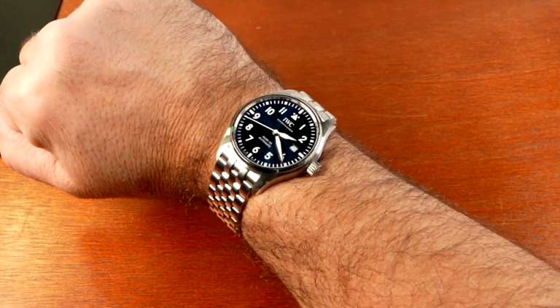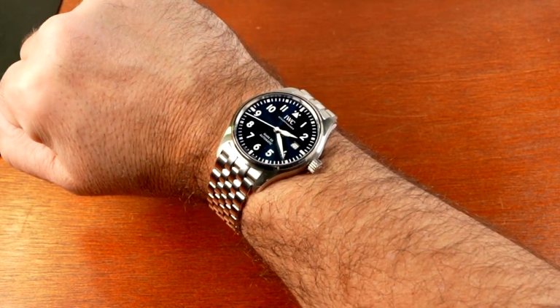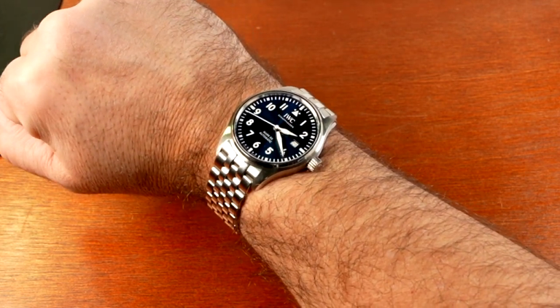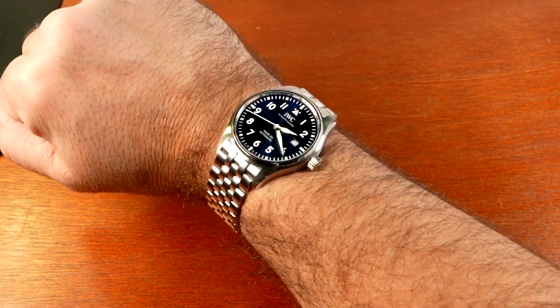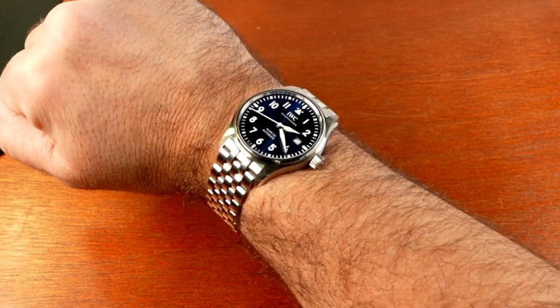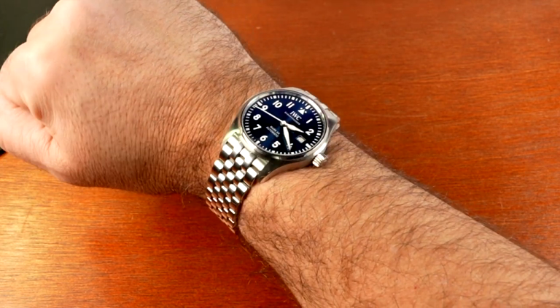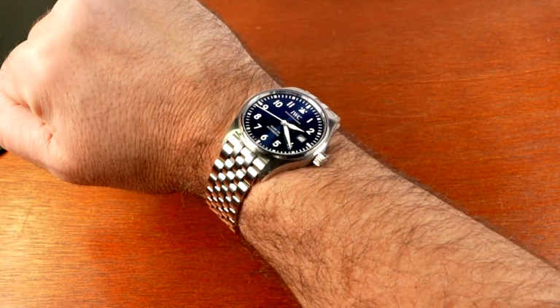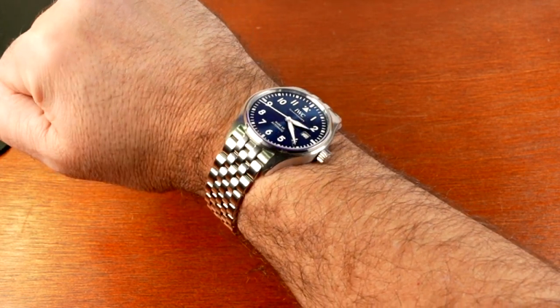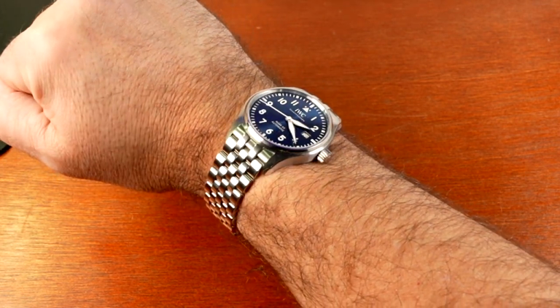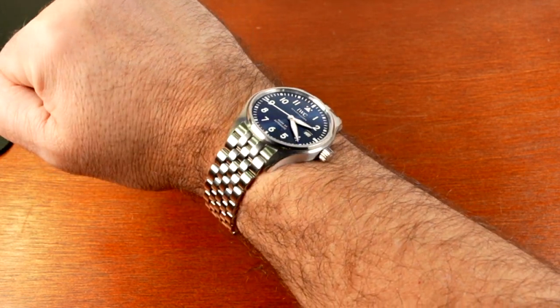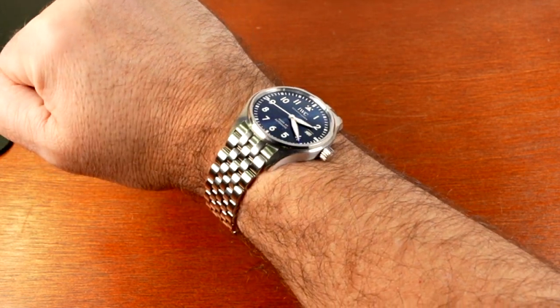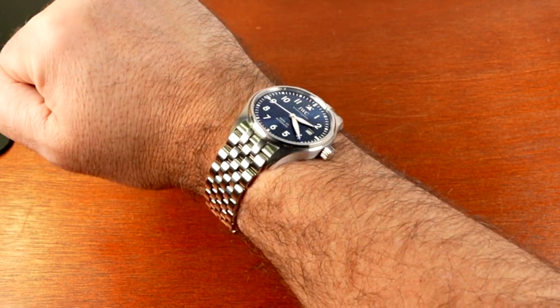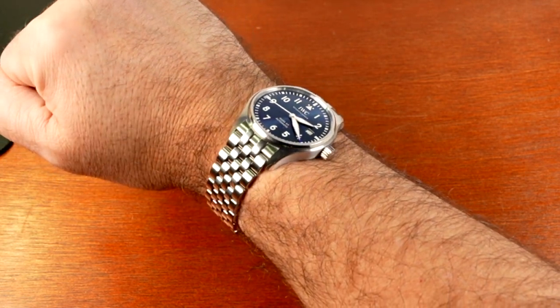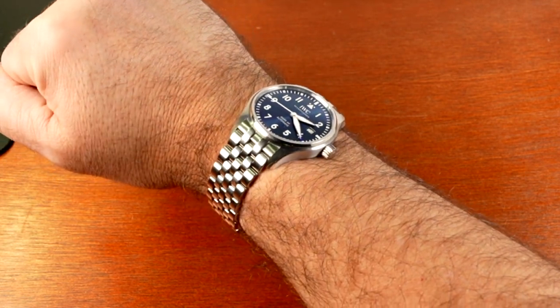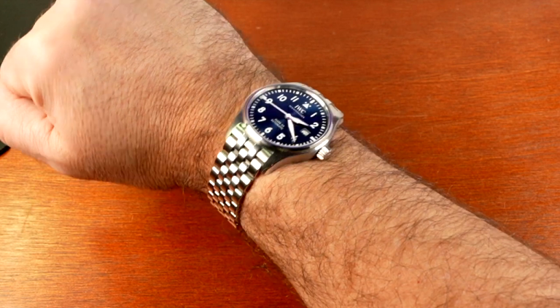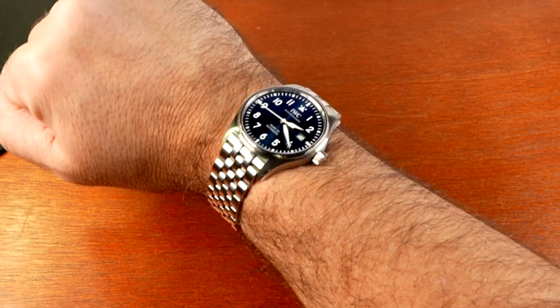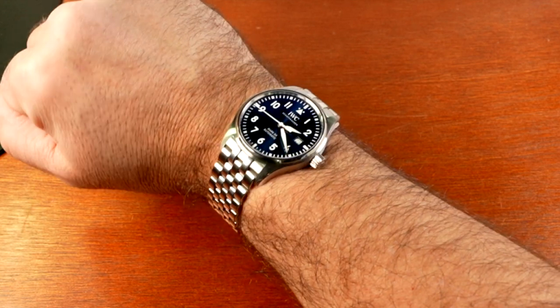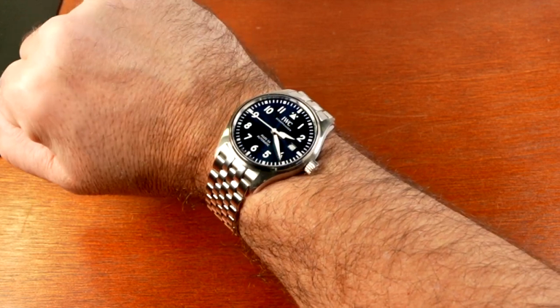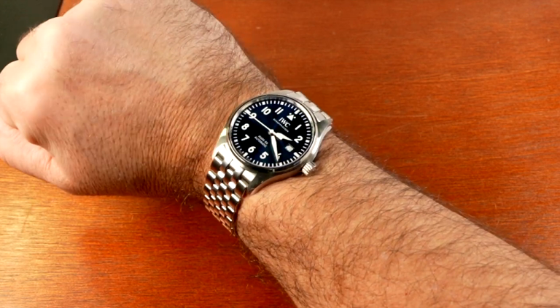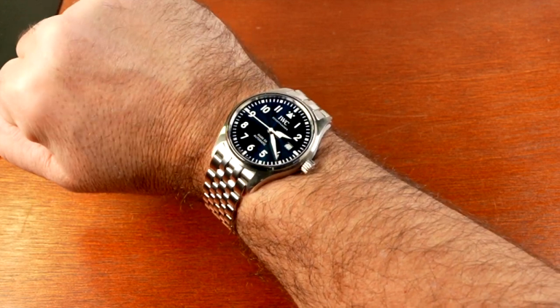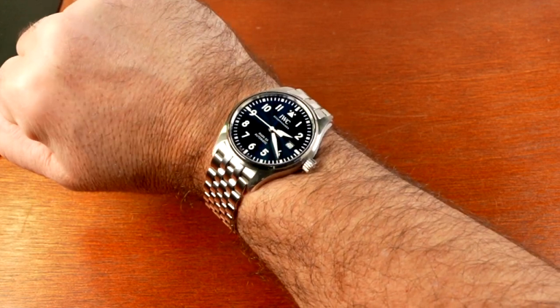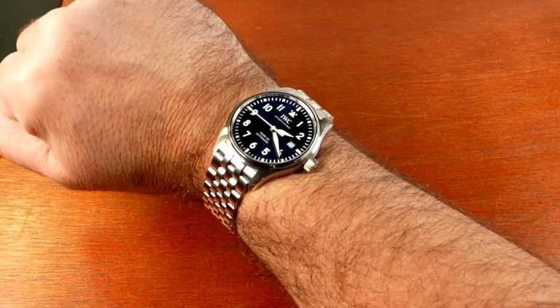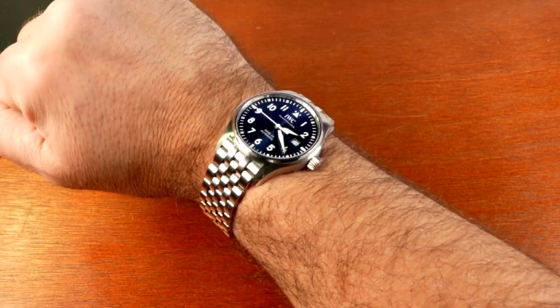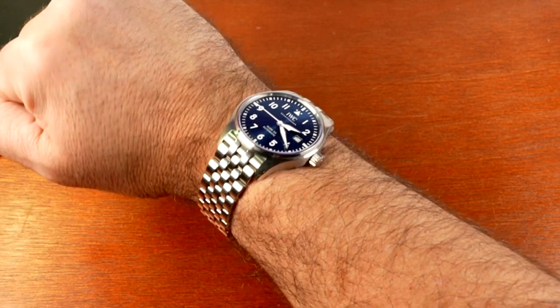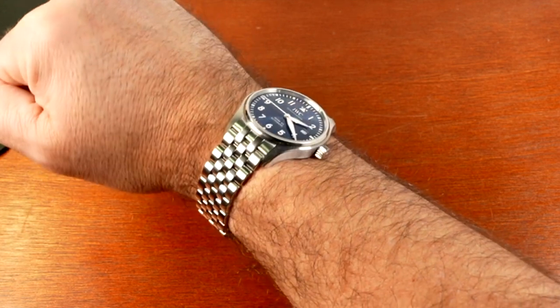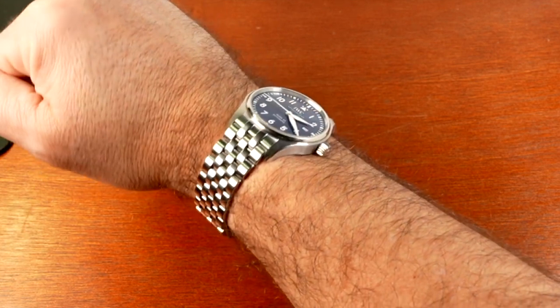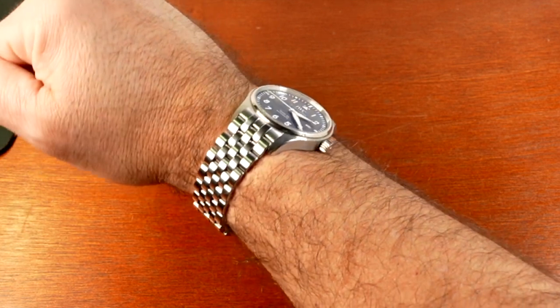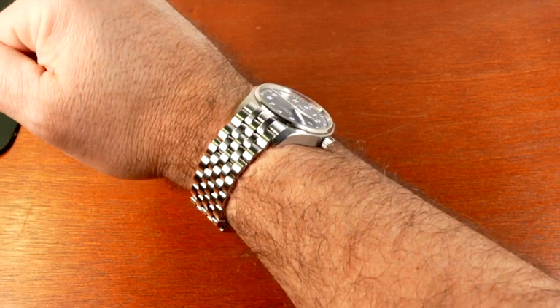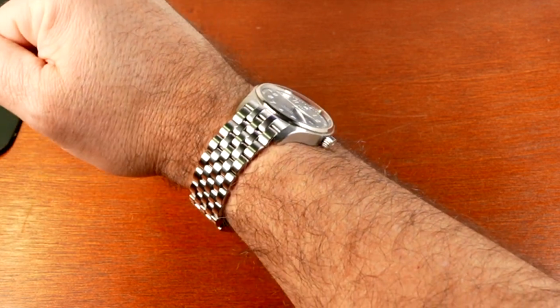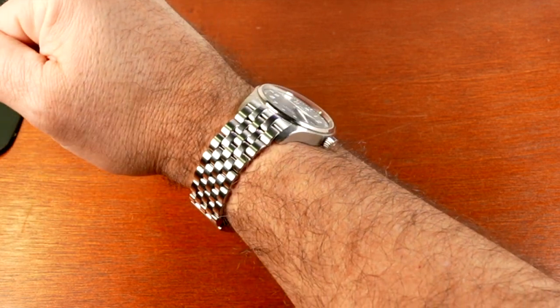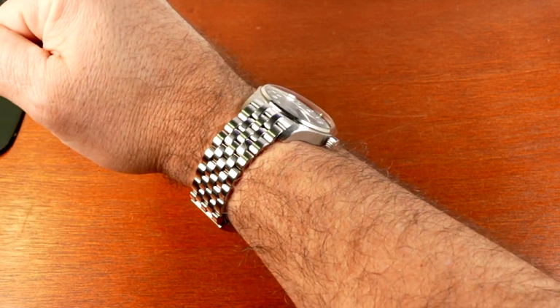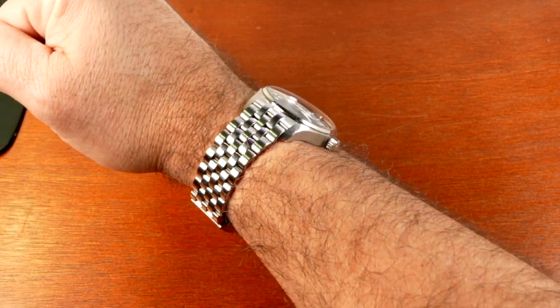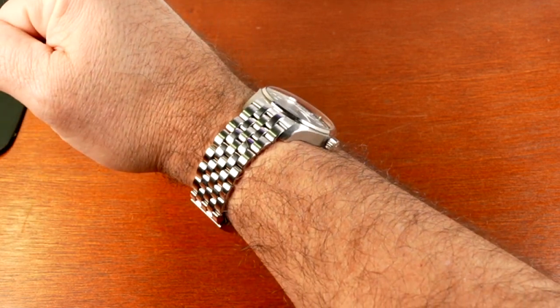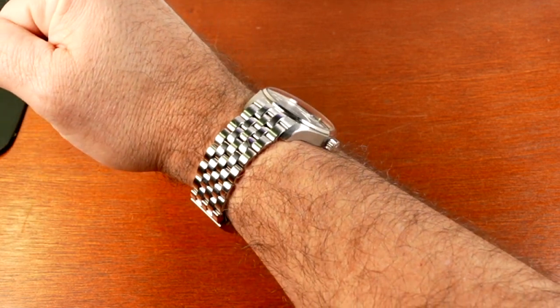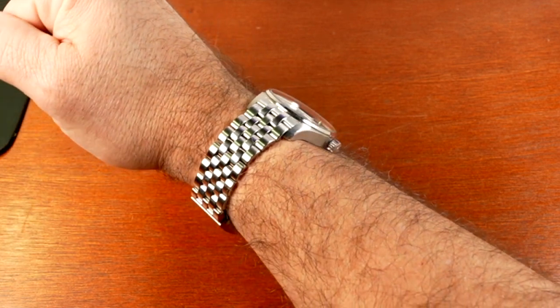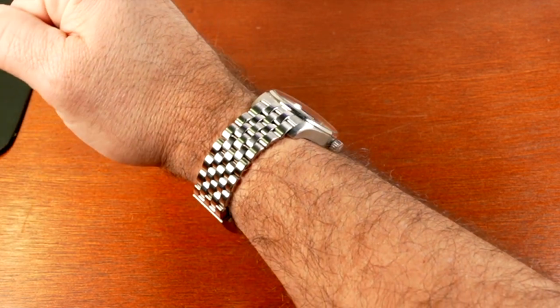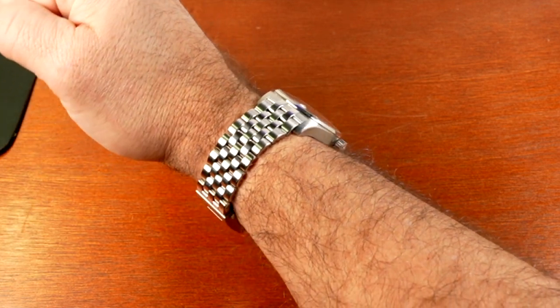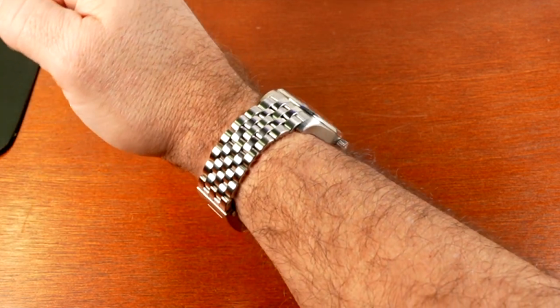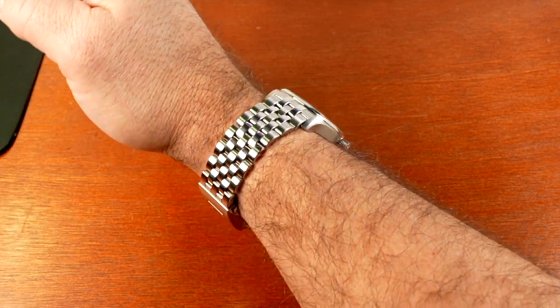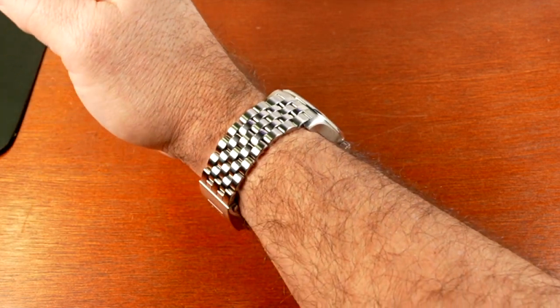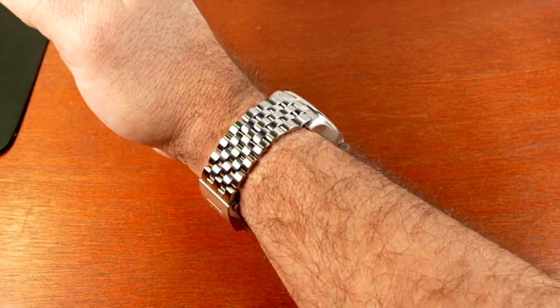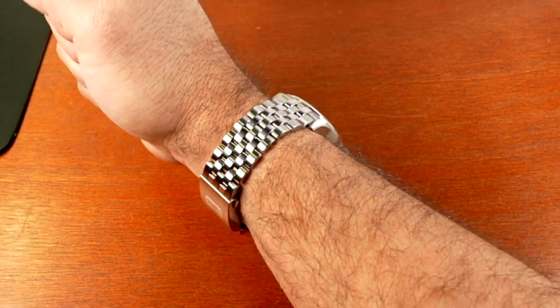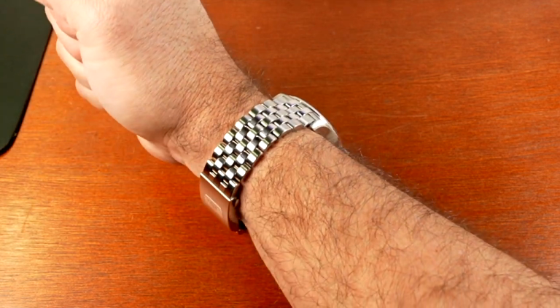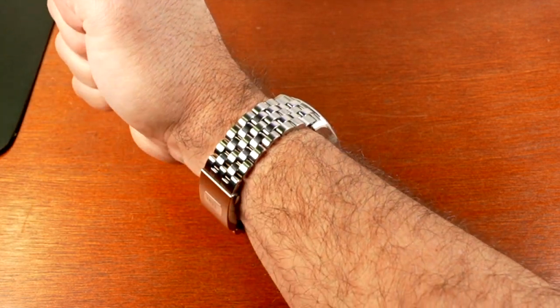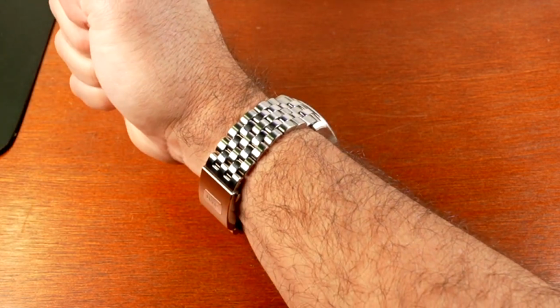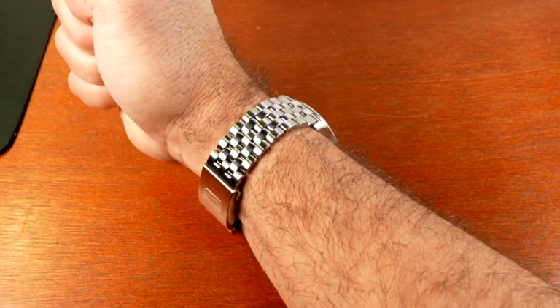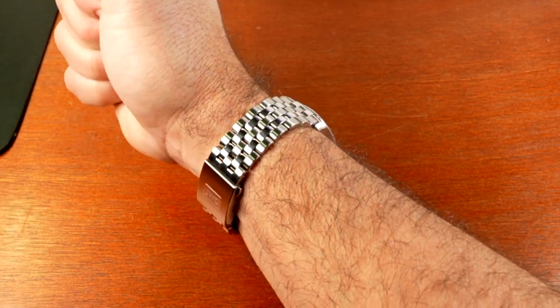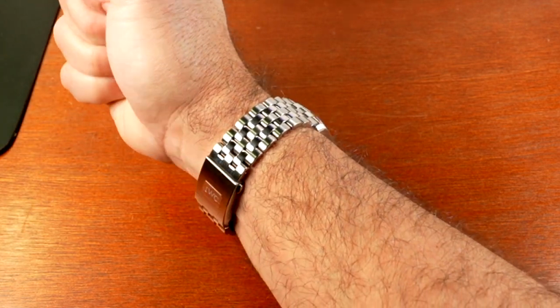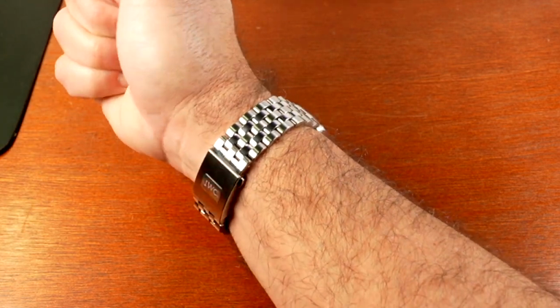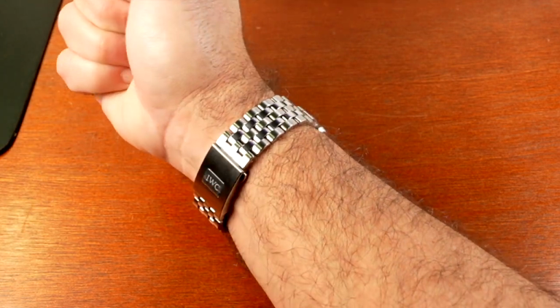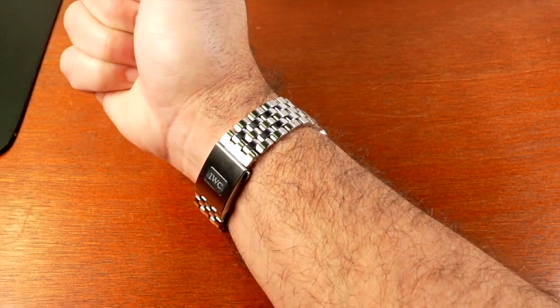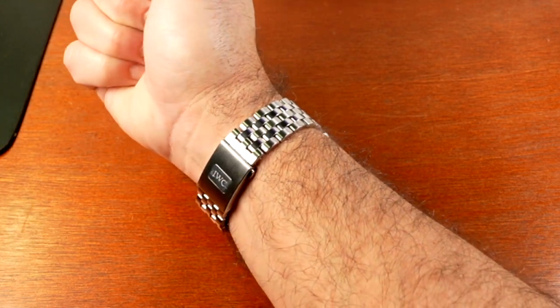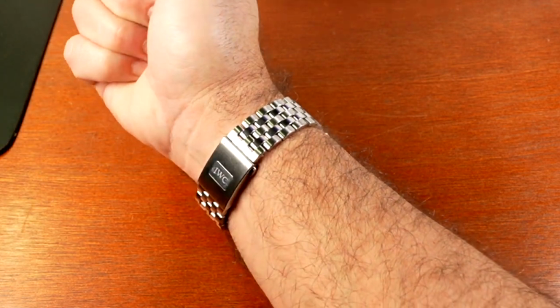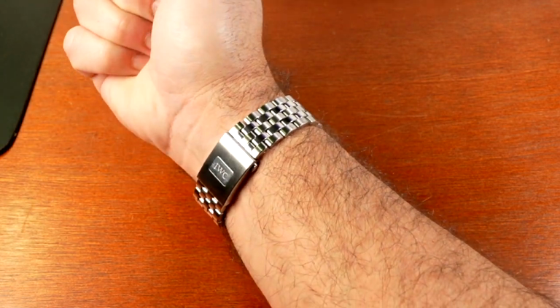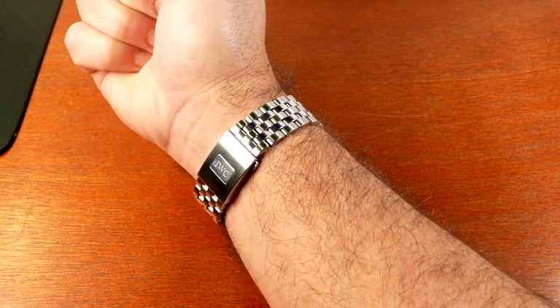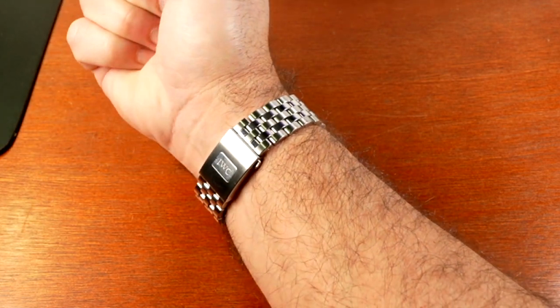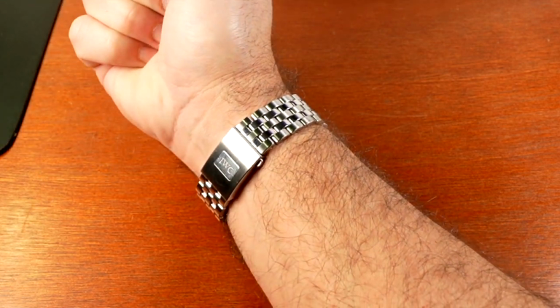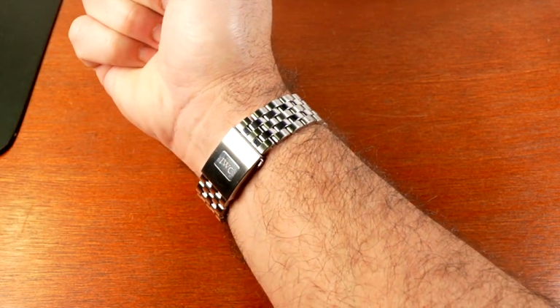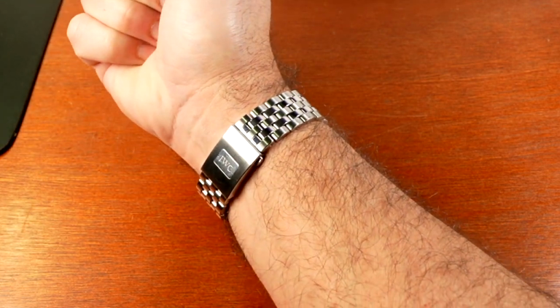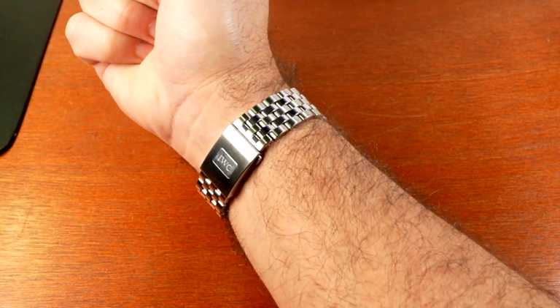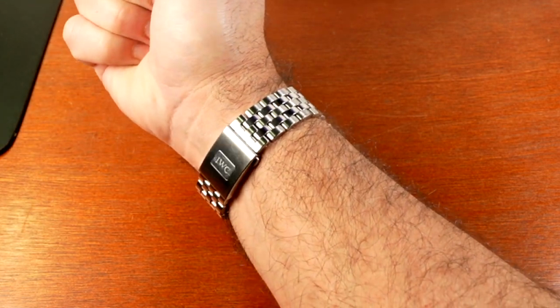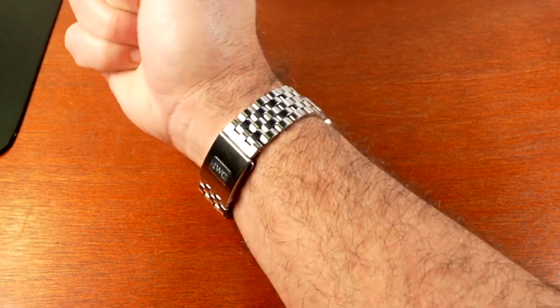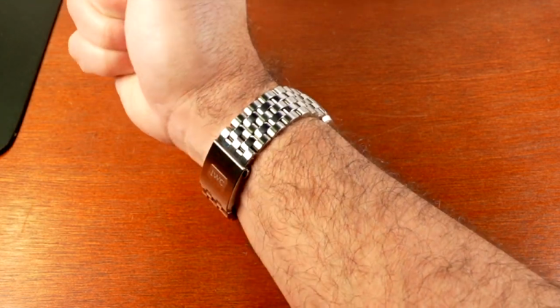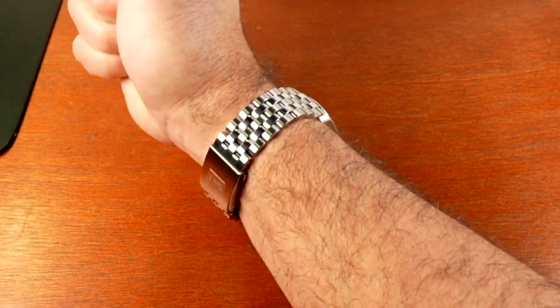So if you're having difficulty changing straps with the Ease Exchange, call your authorized dealer or reach out to IWC directly.